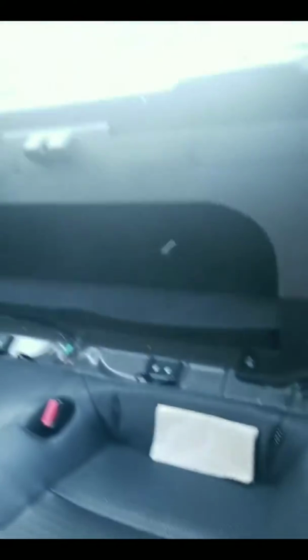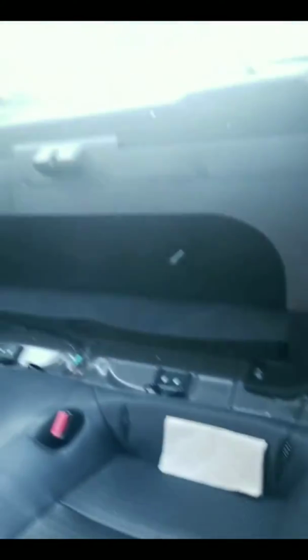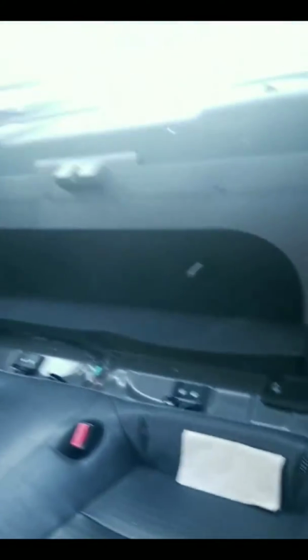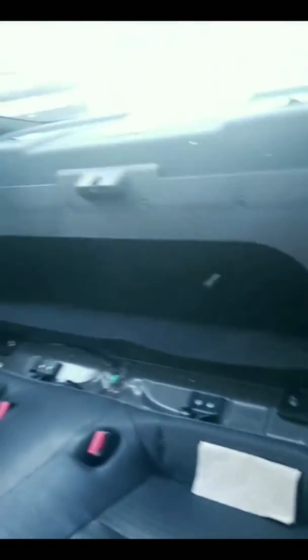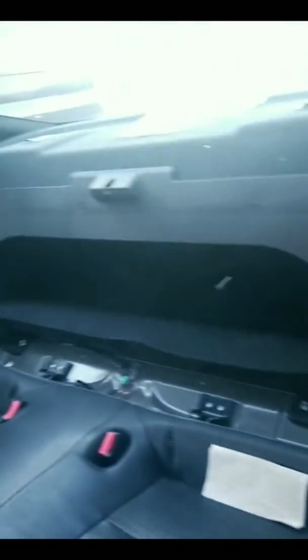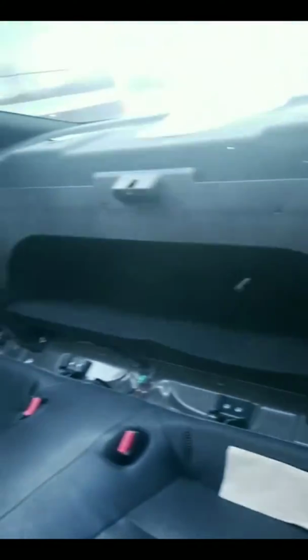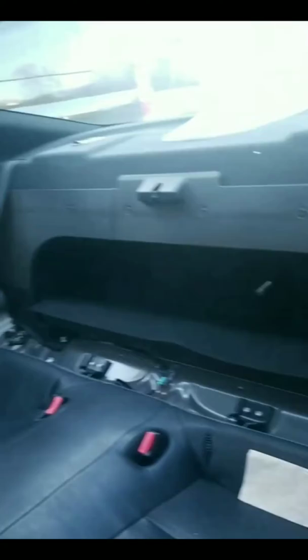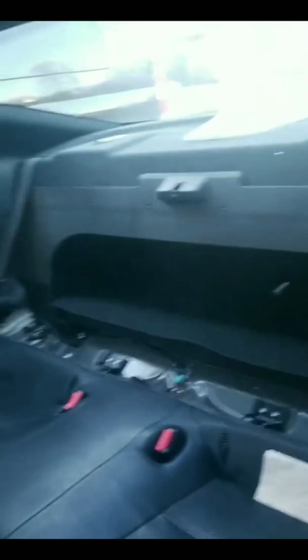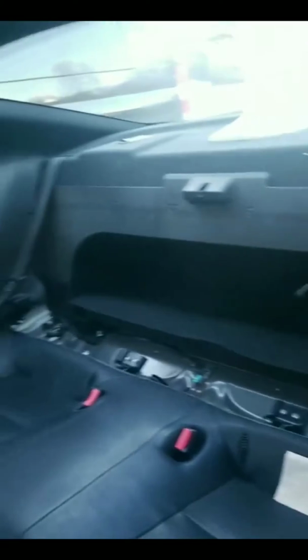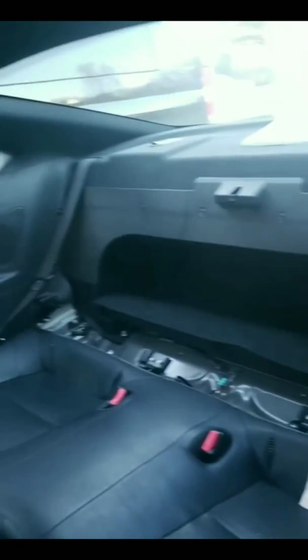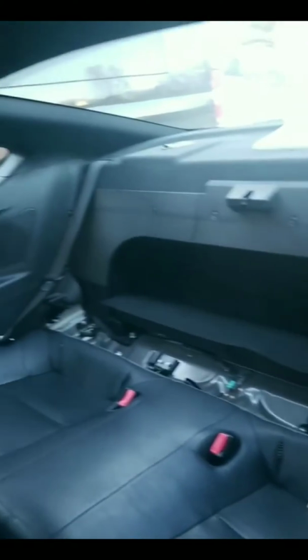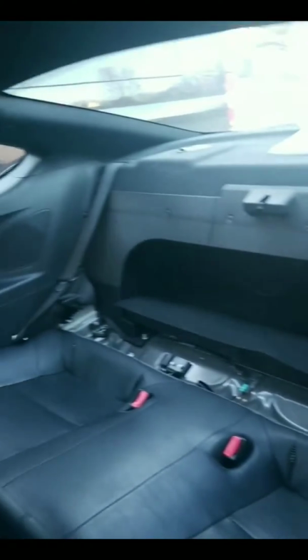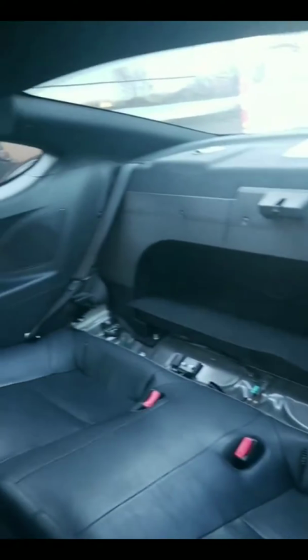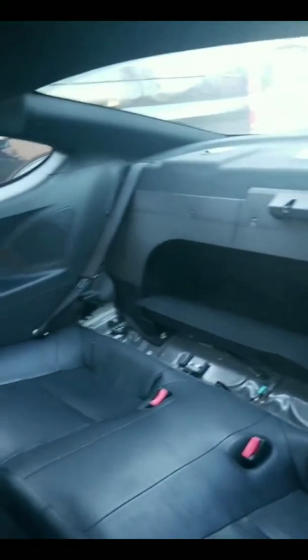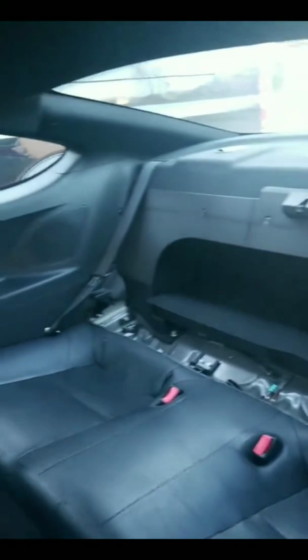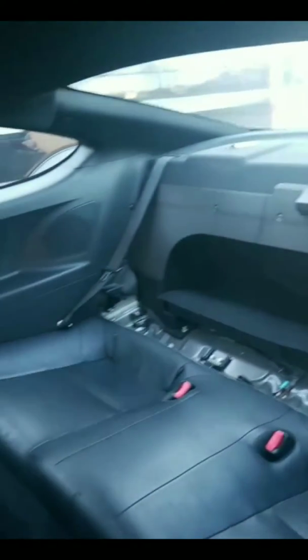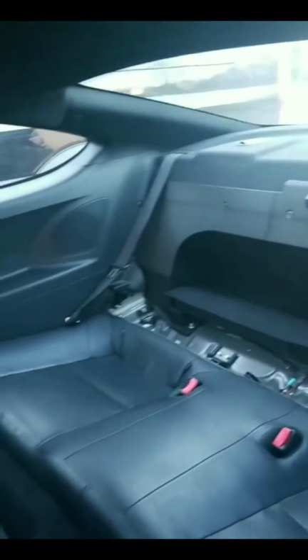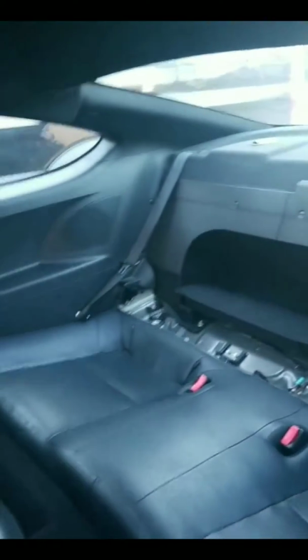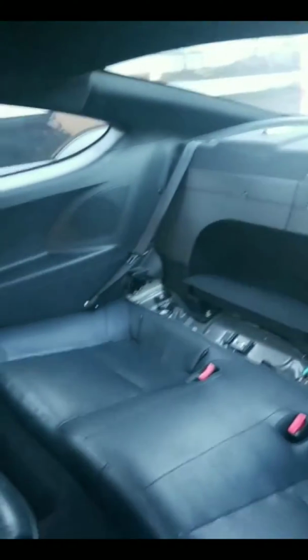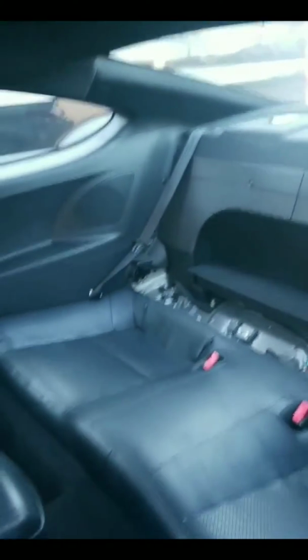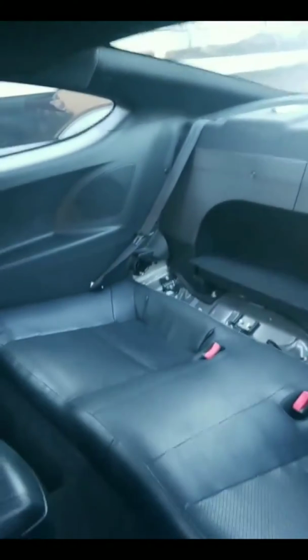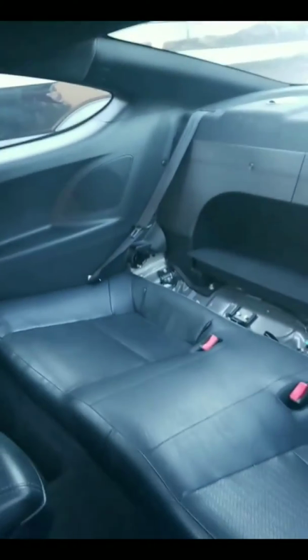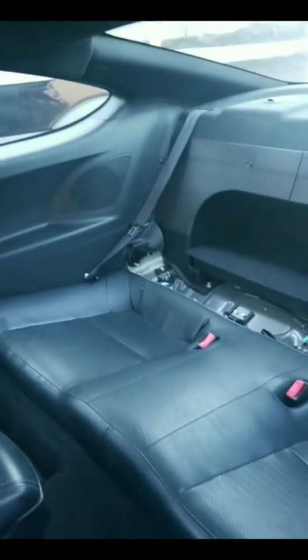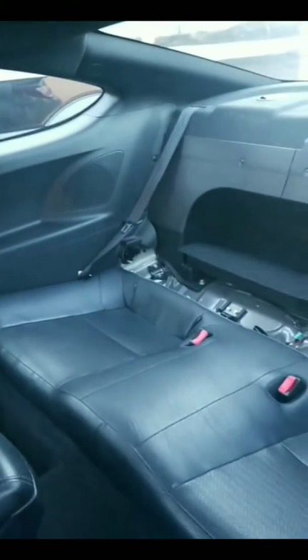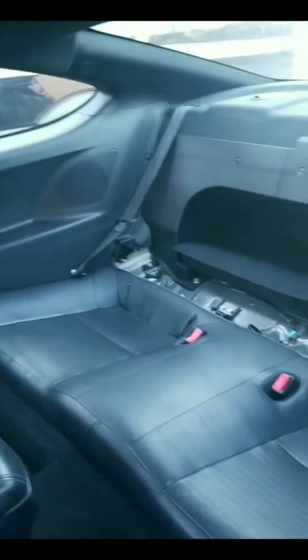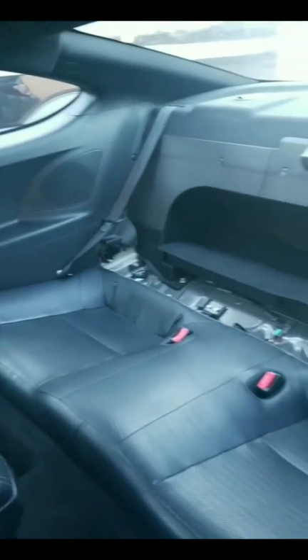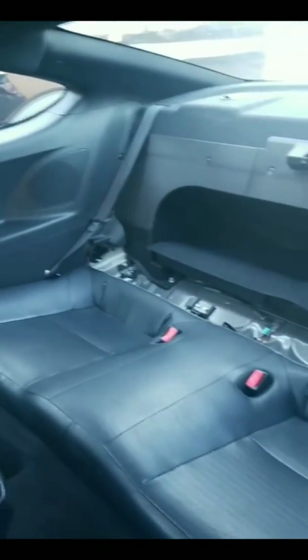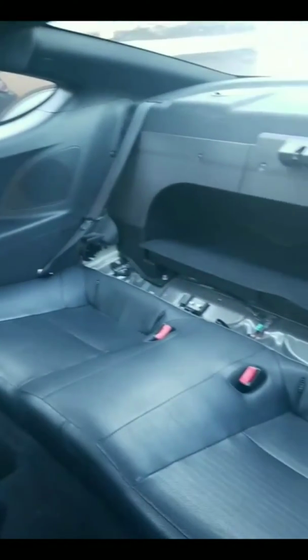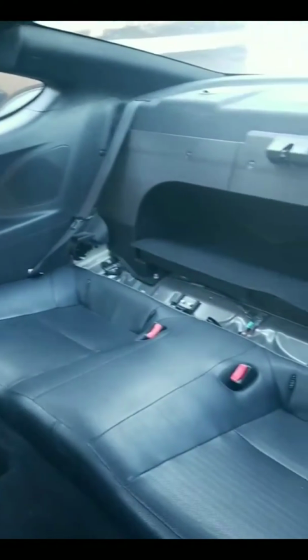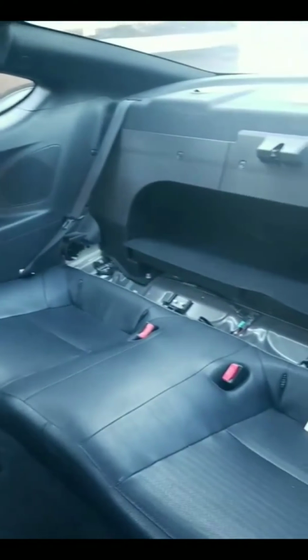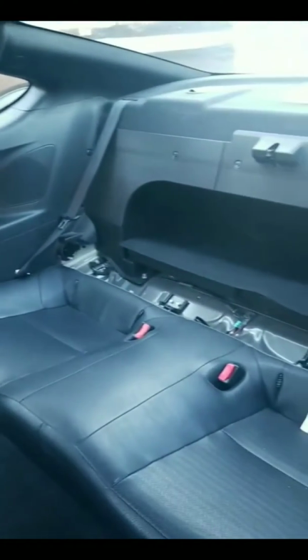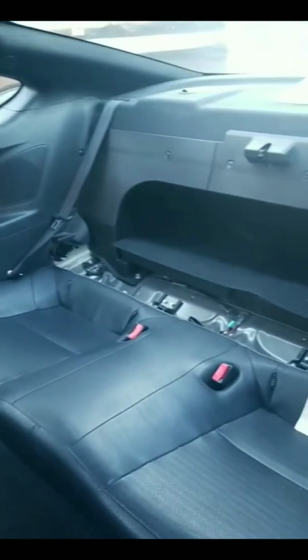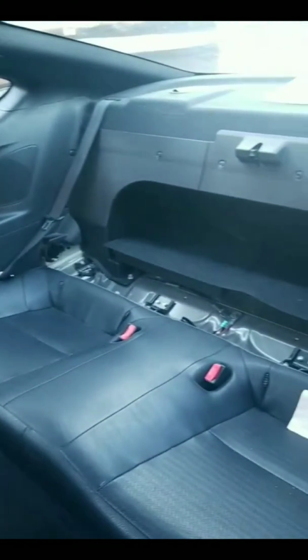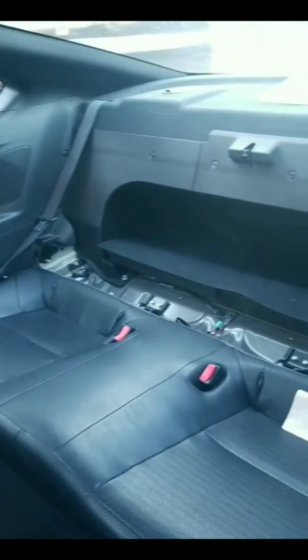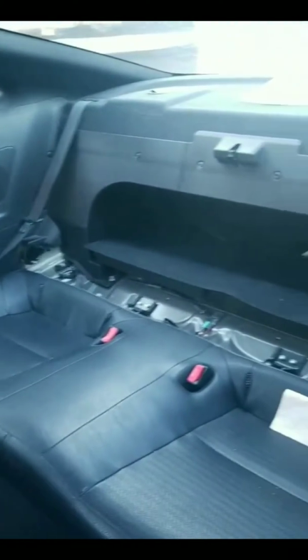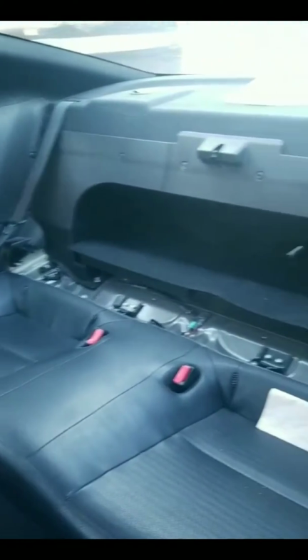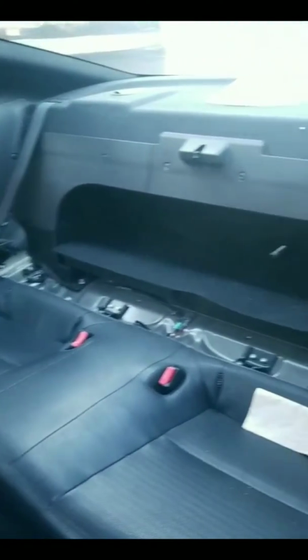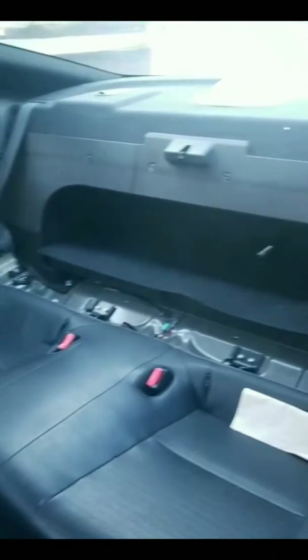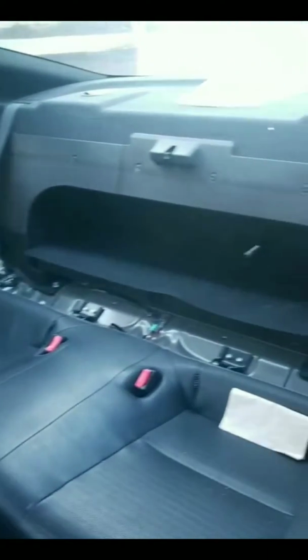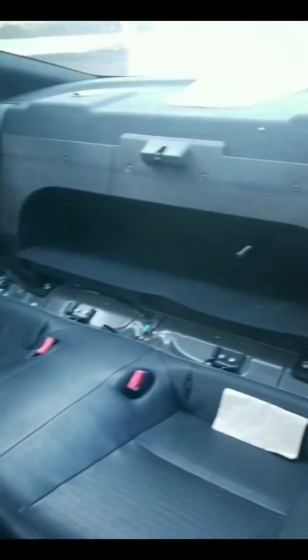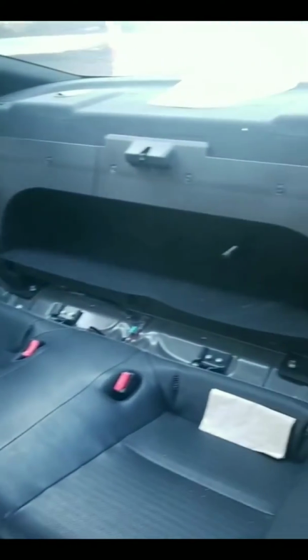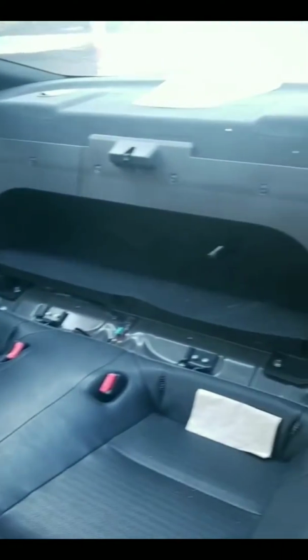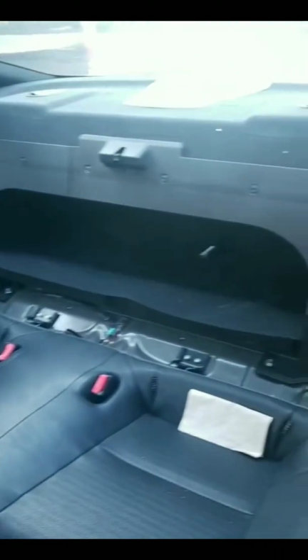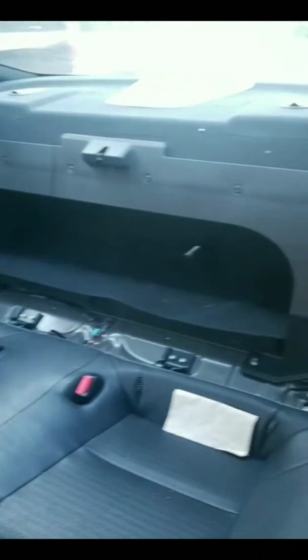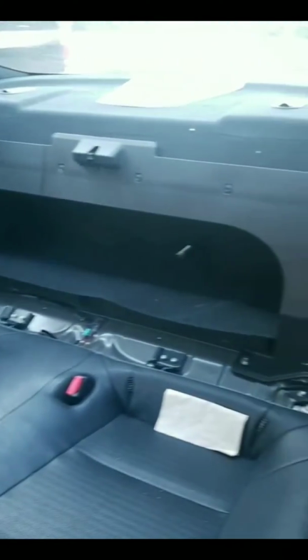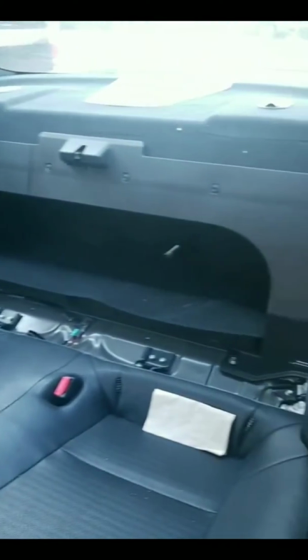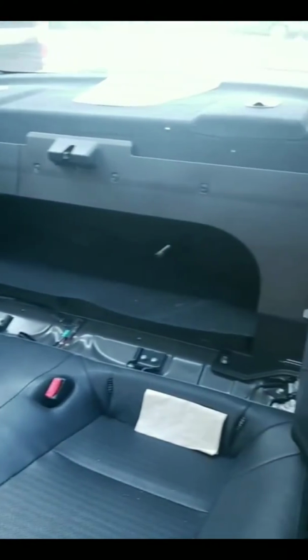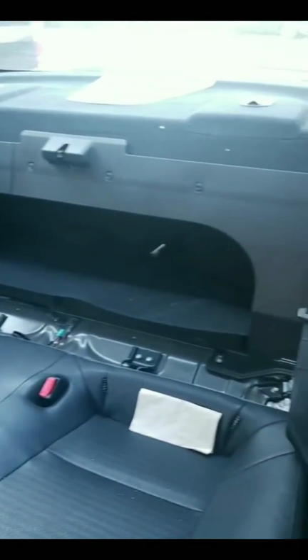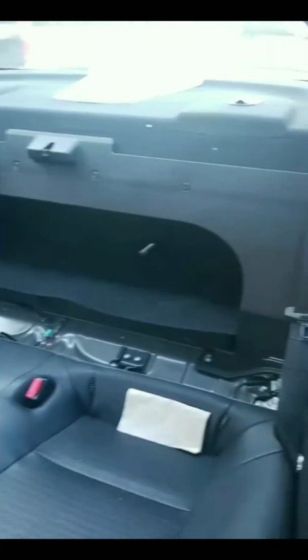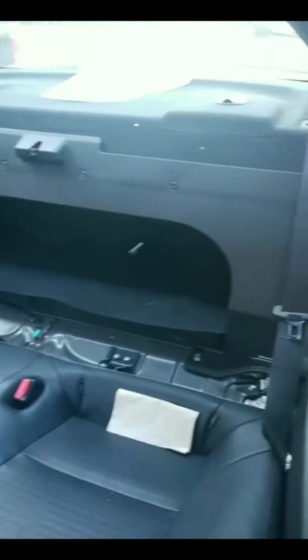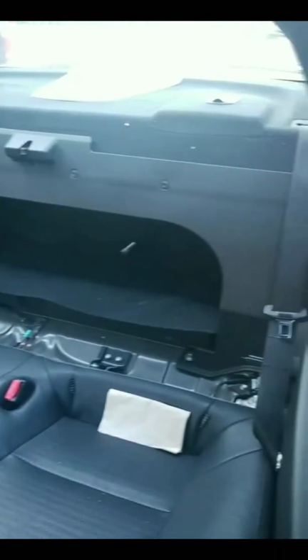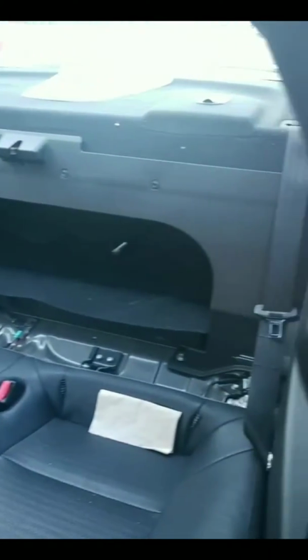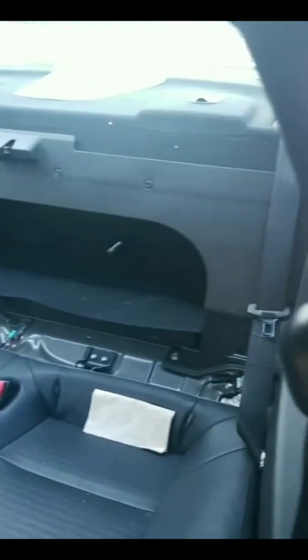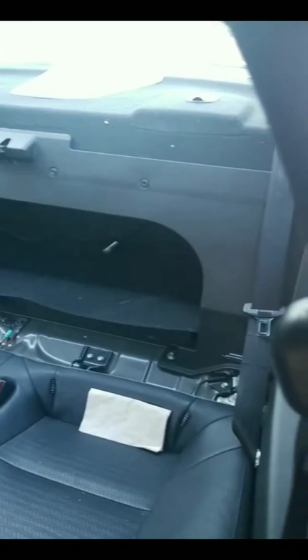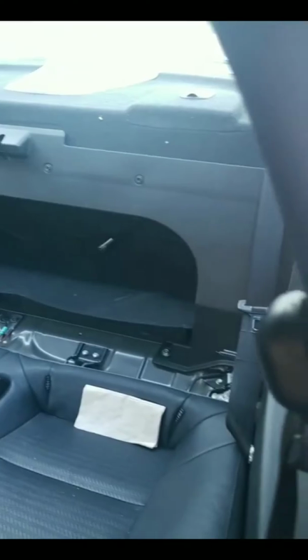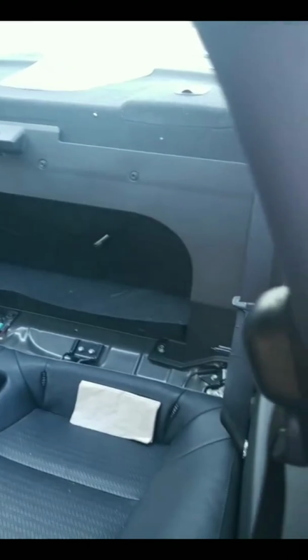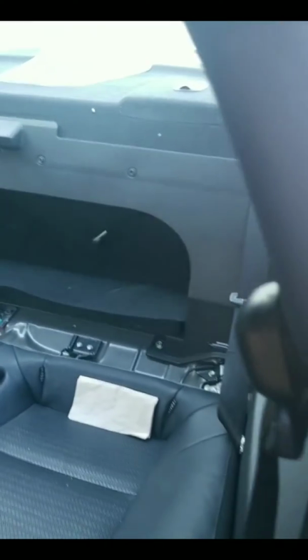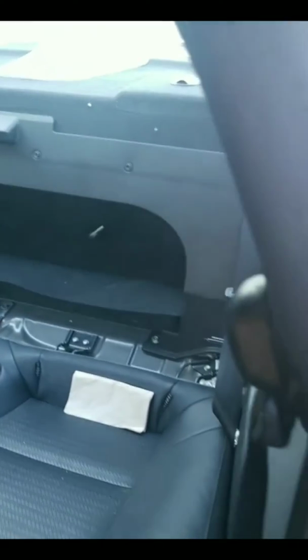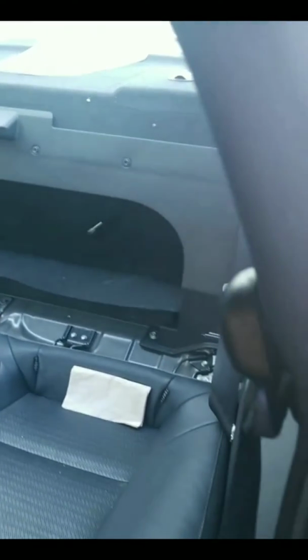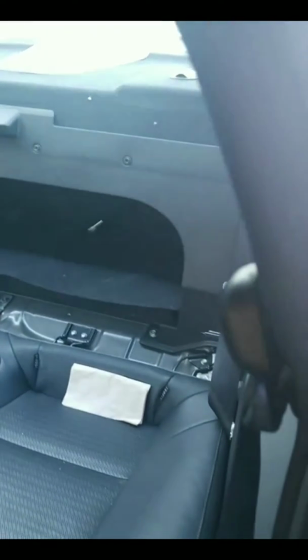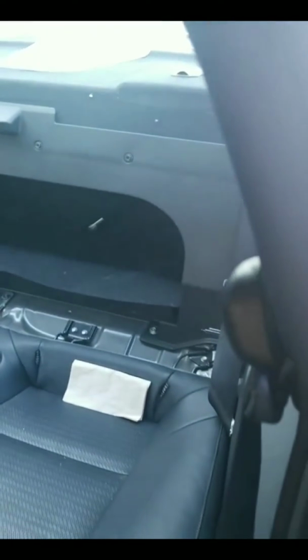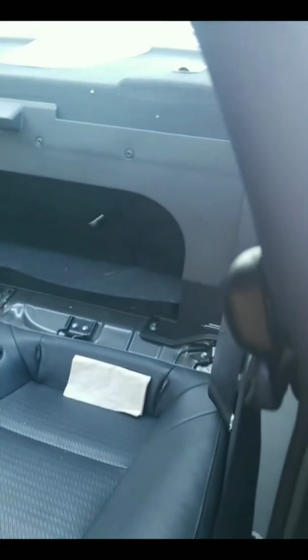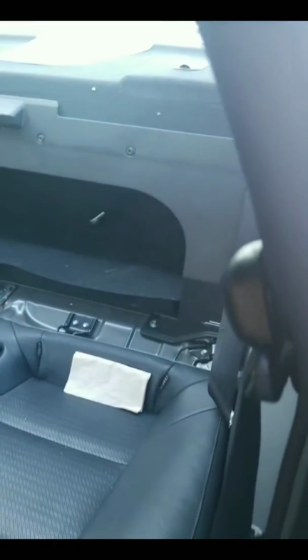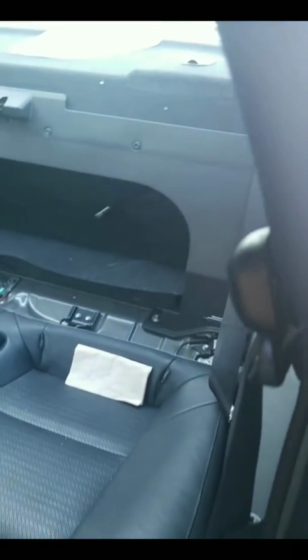That back seat came out pretty easy — real quick. Faster than I expected.